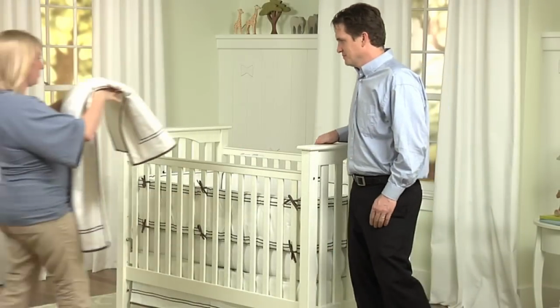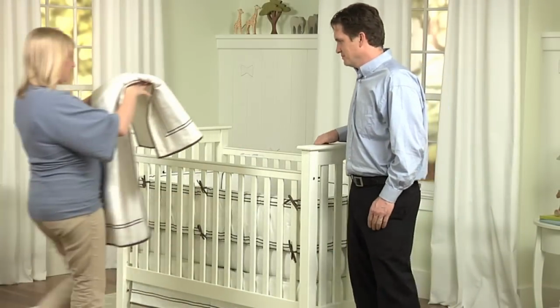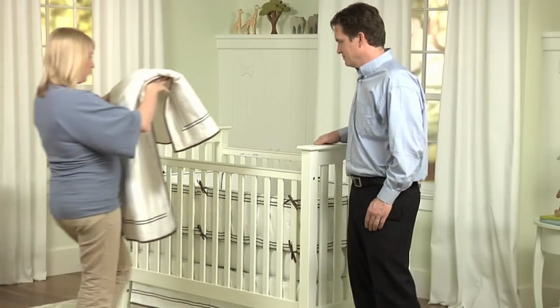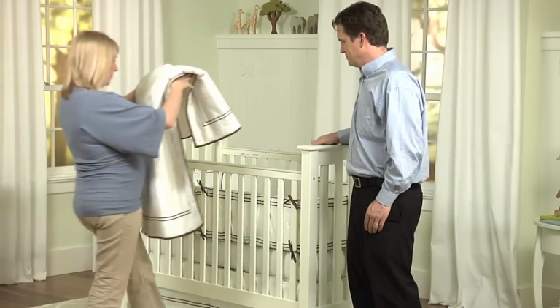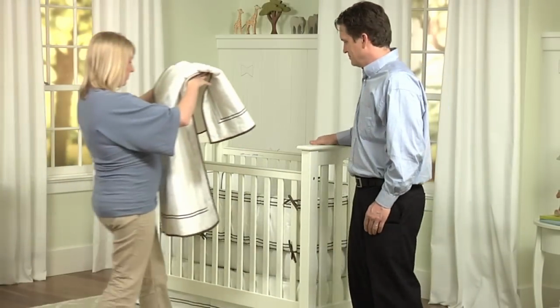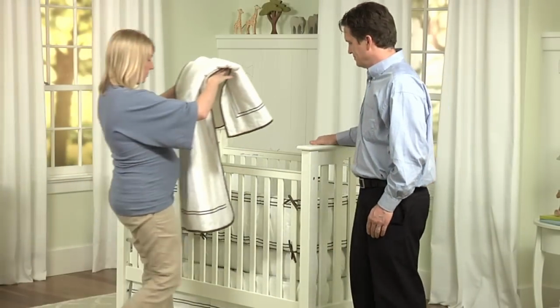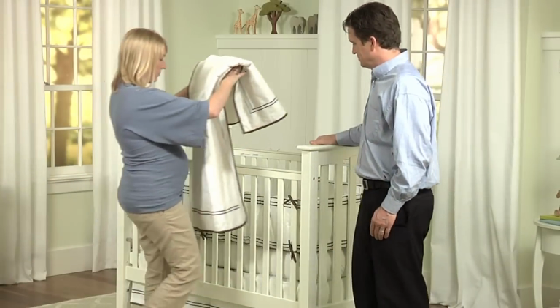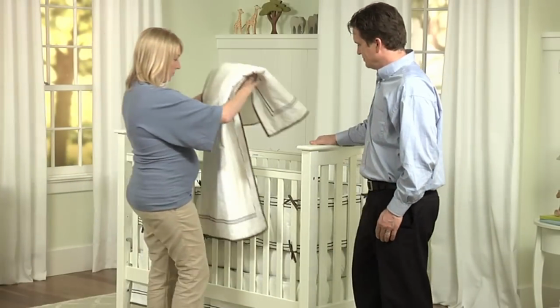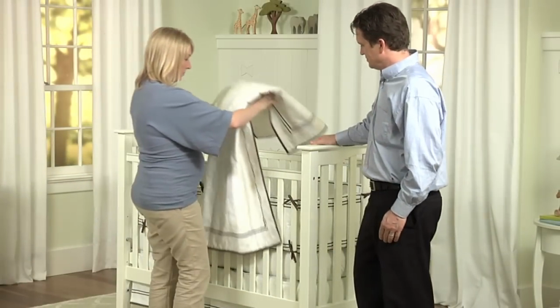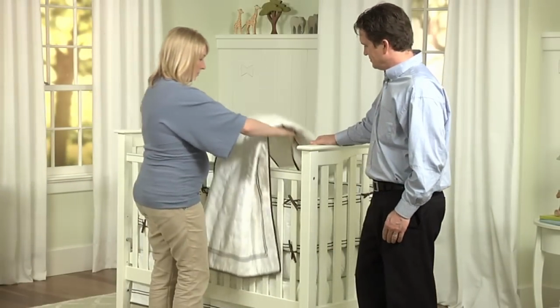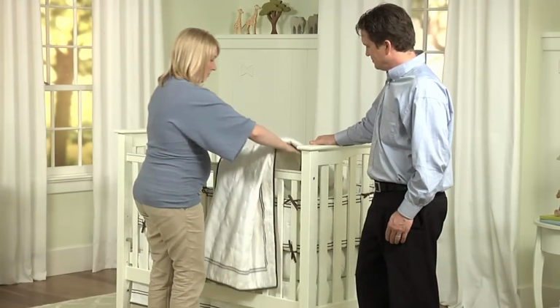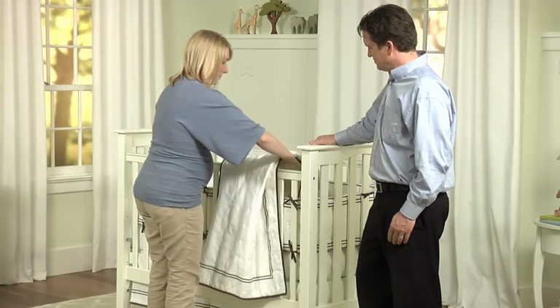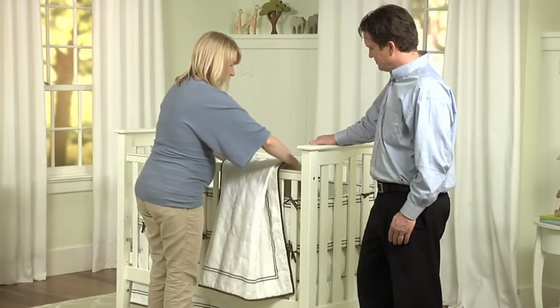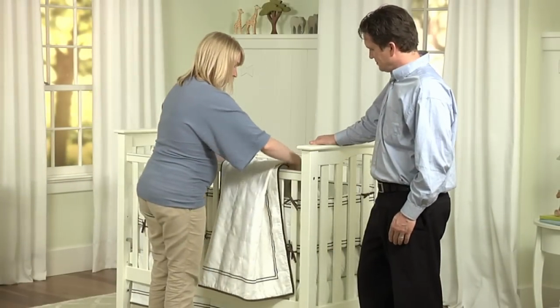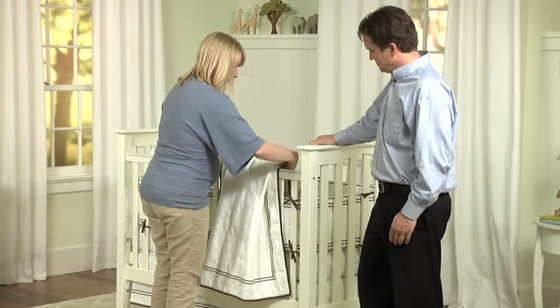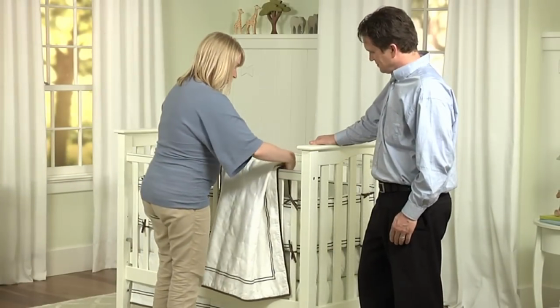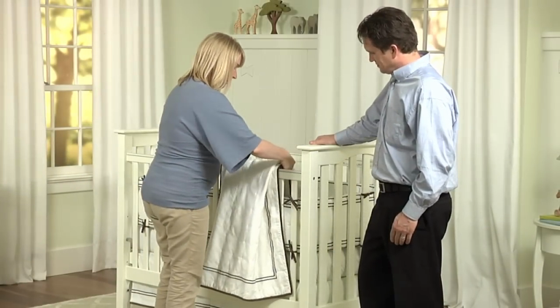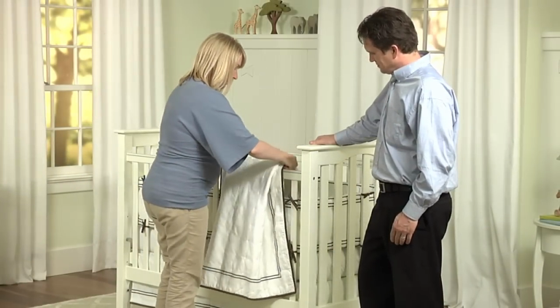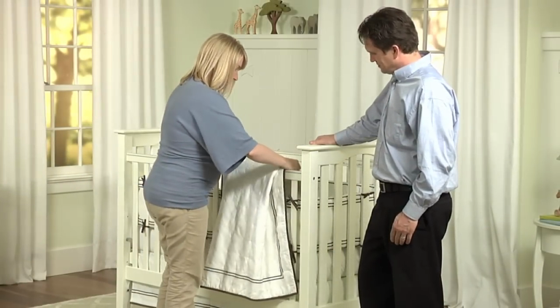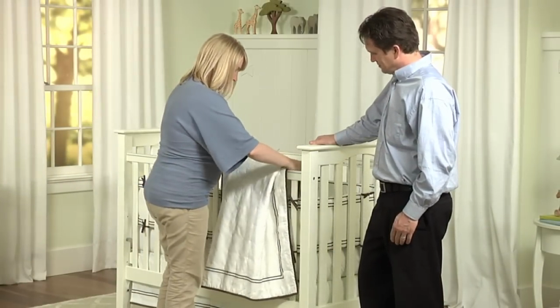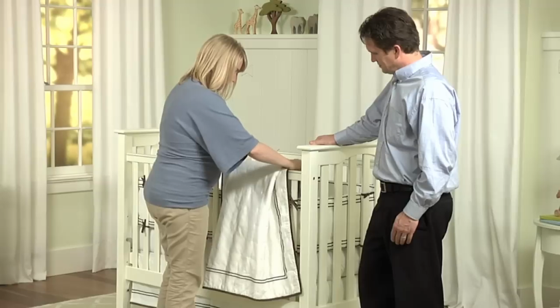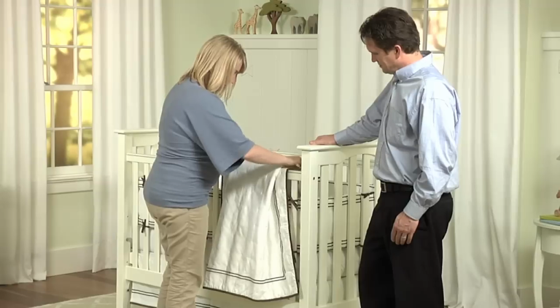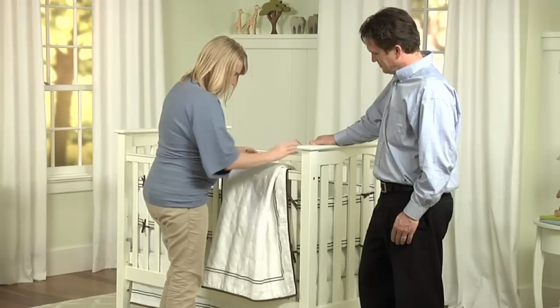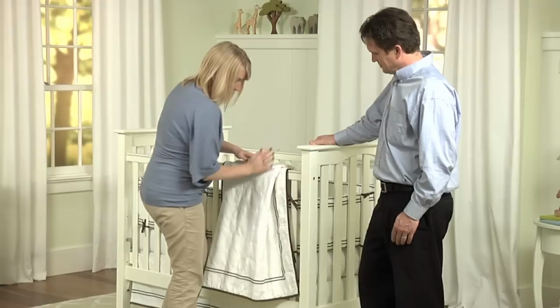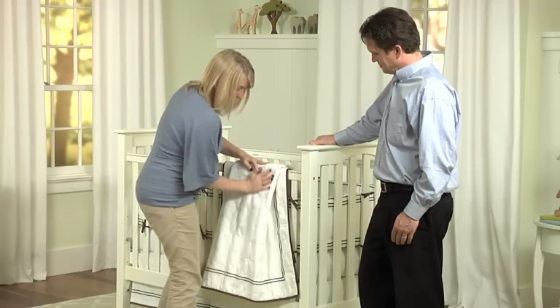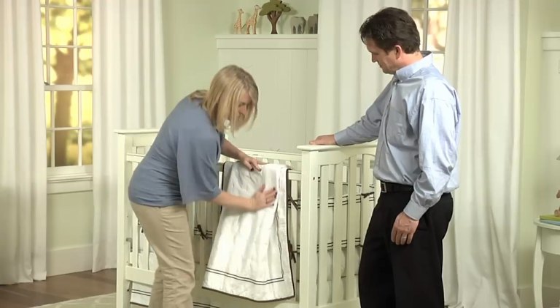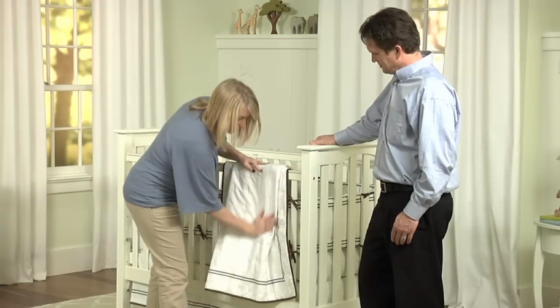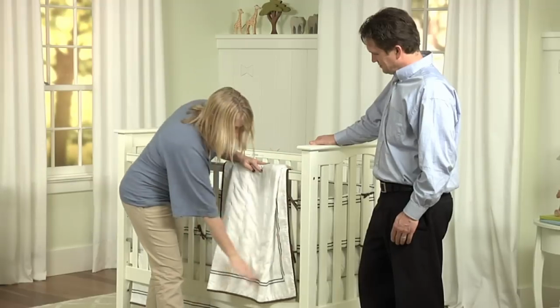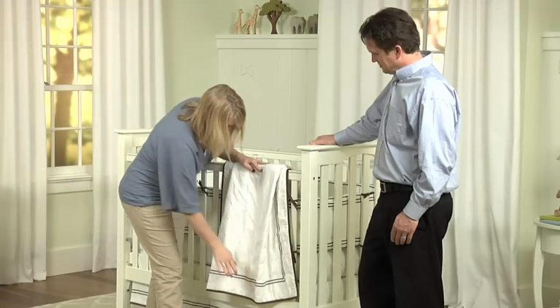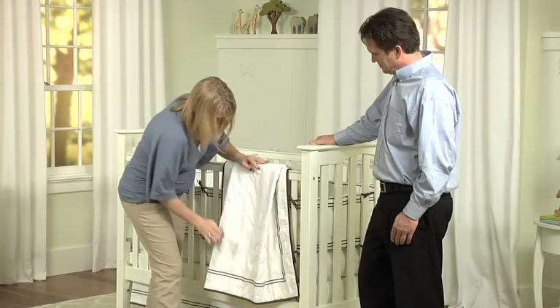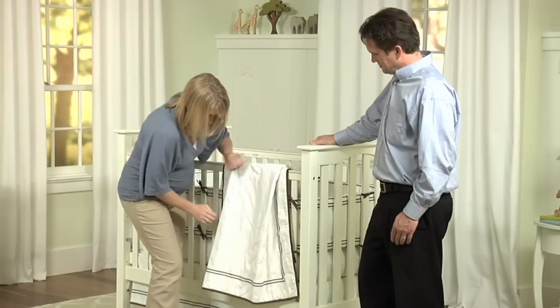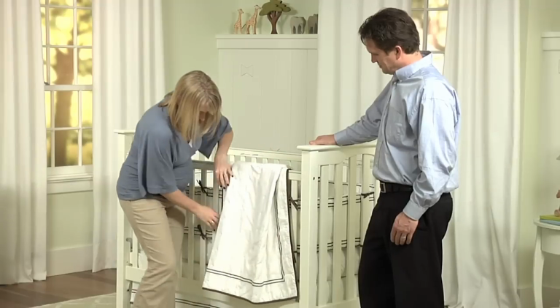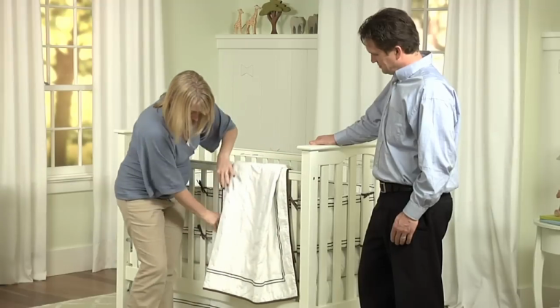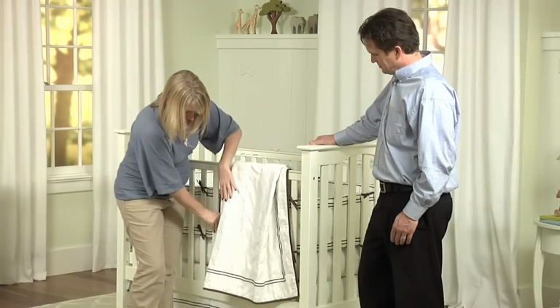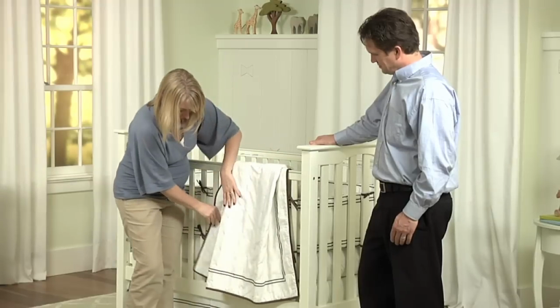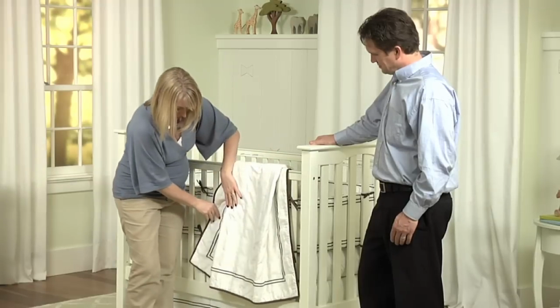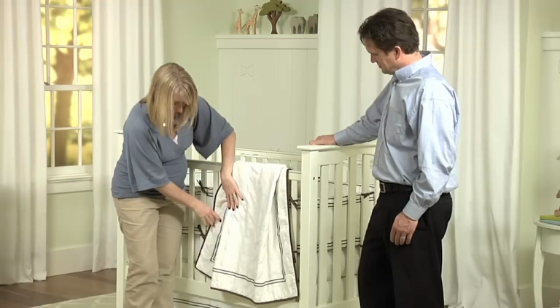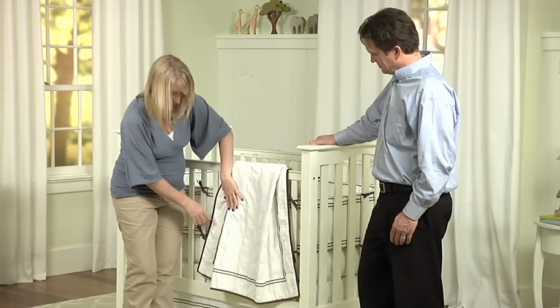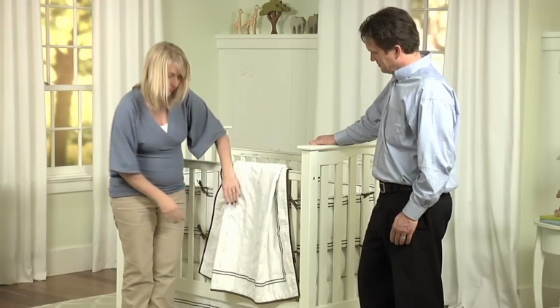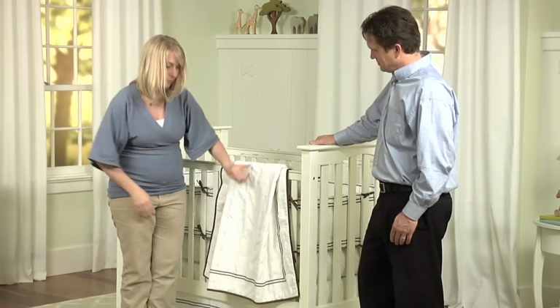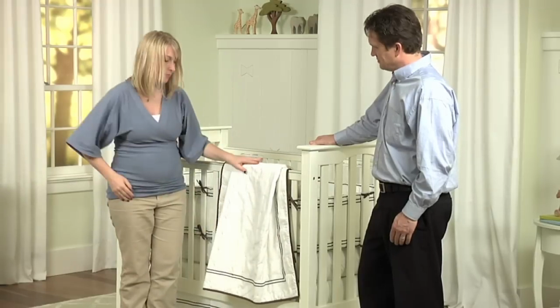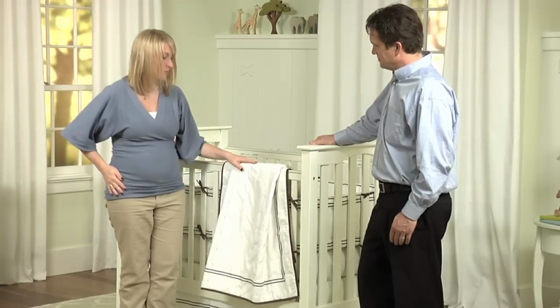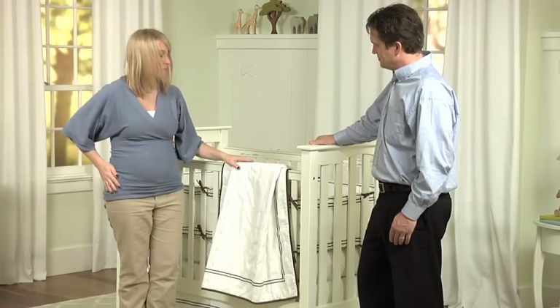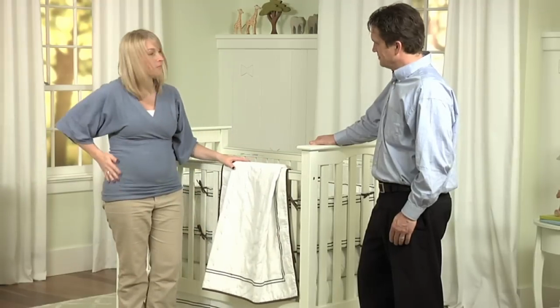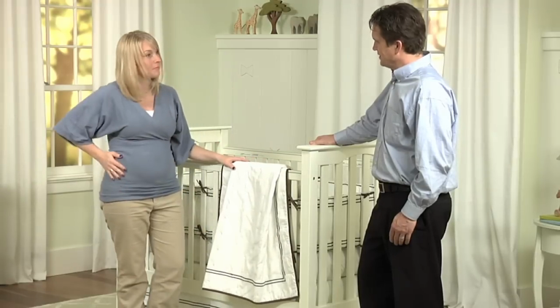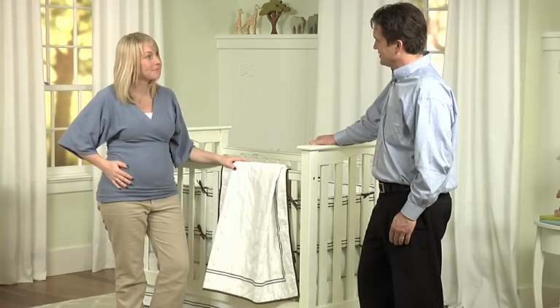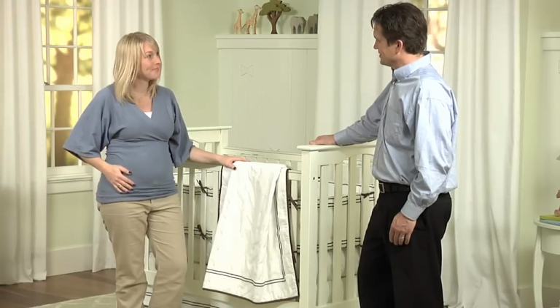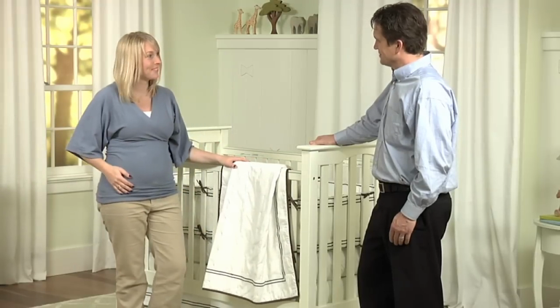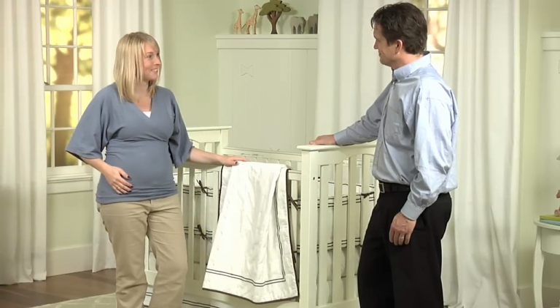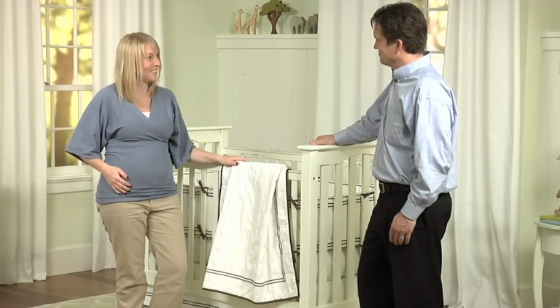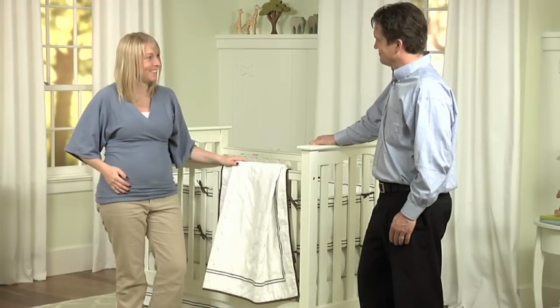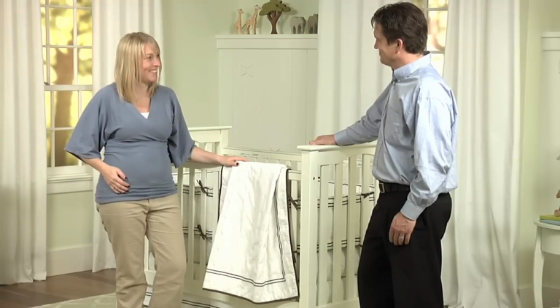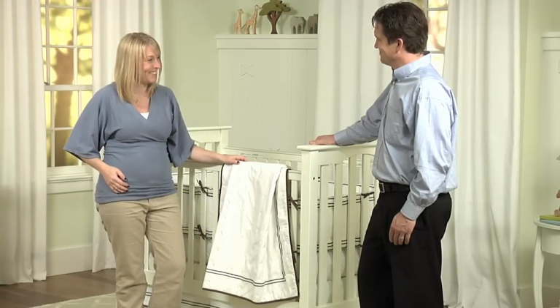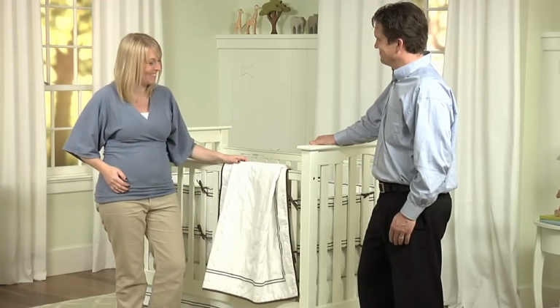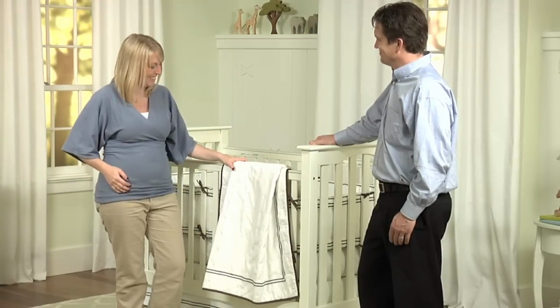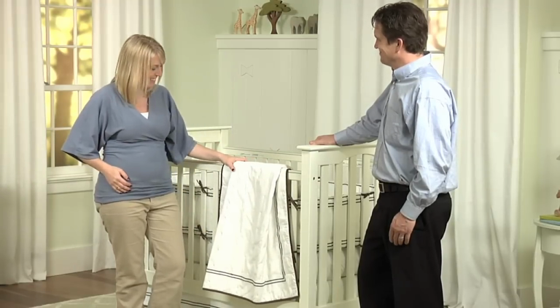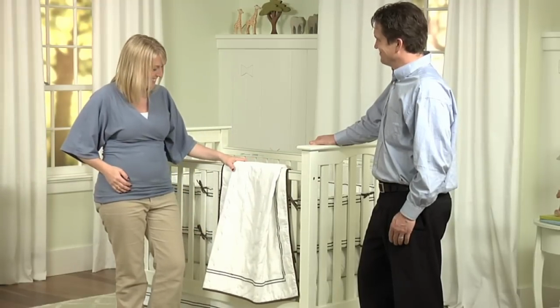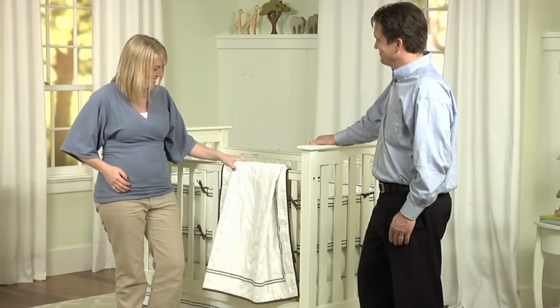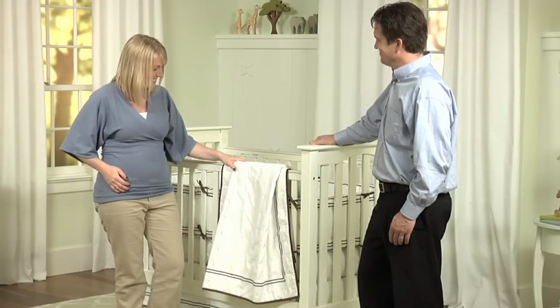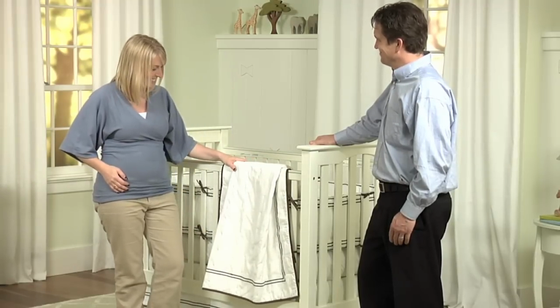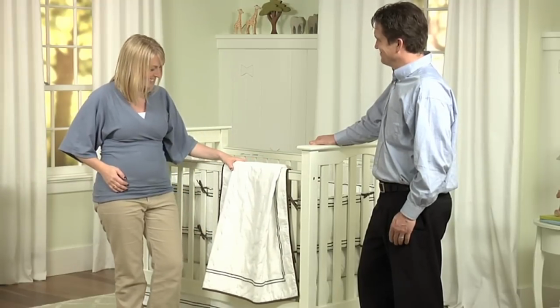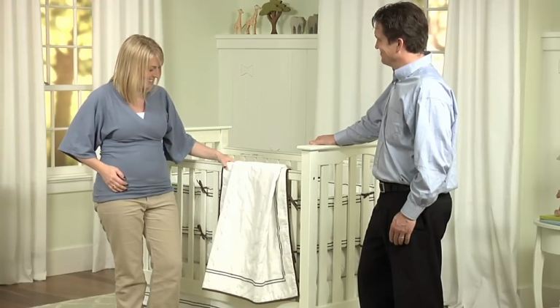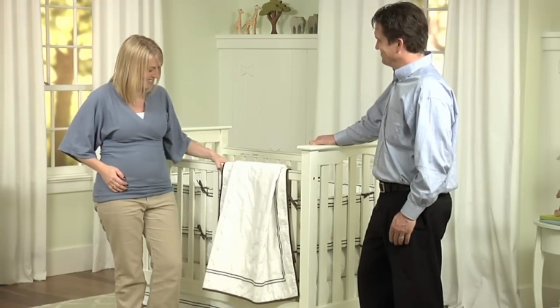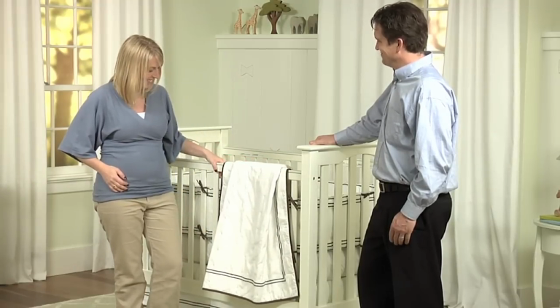The Kendall Crib is a wonderful addition to the nursery and will offer a safe, stylish, and comfortable place for your baby to sleep and grow.